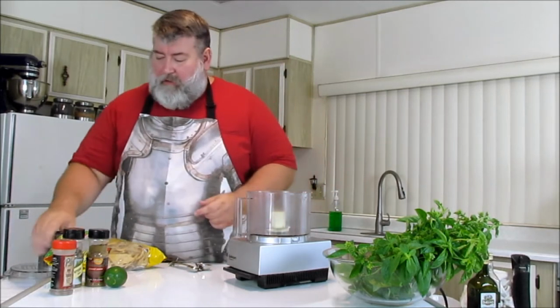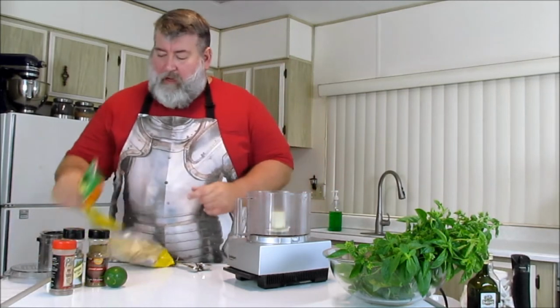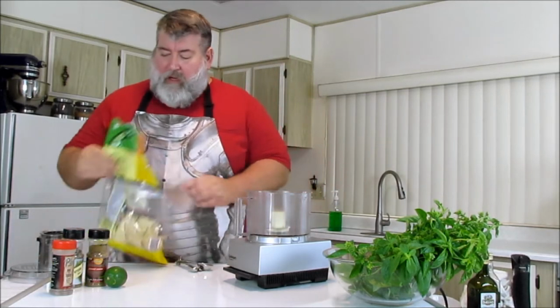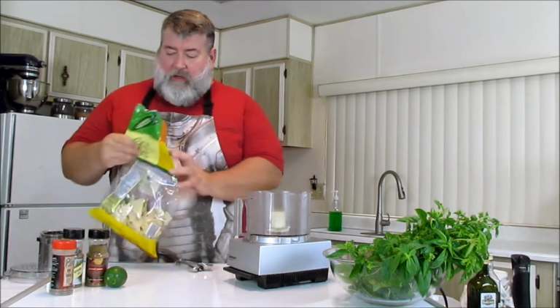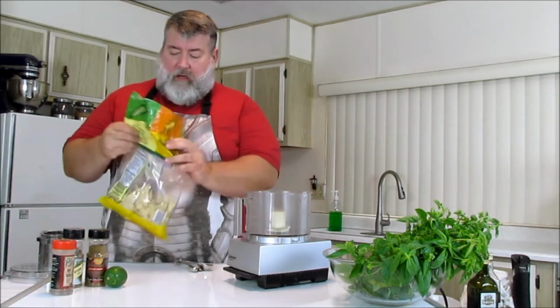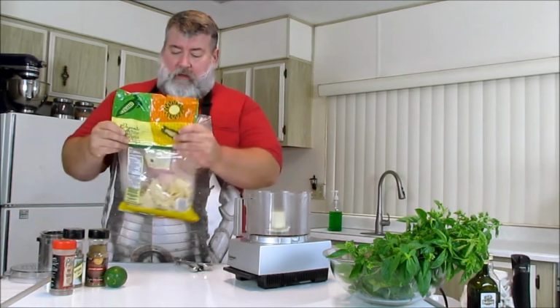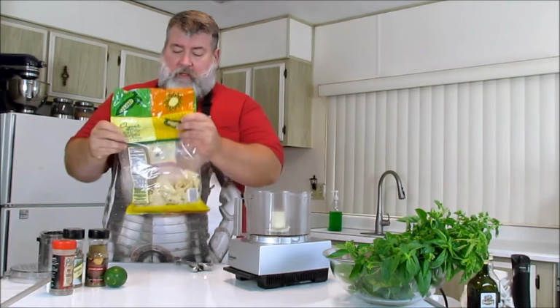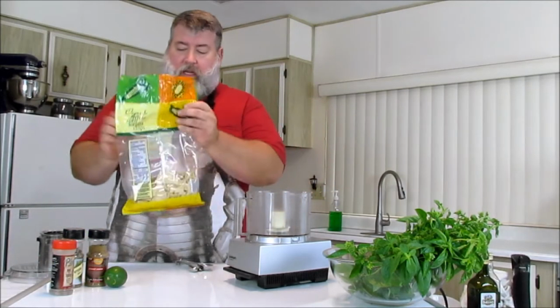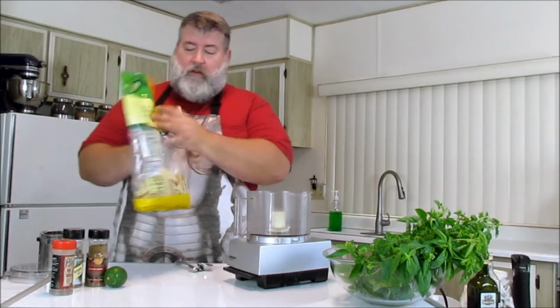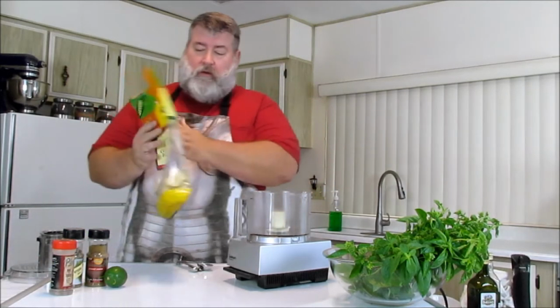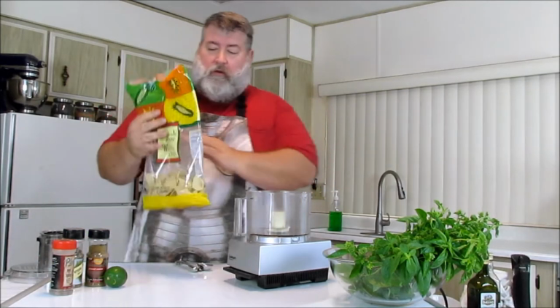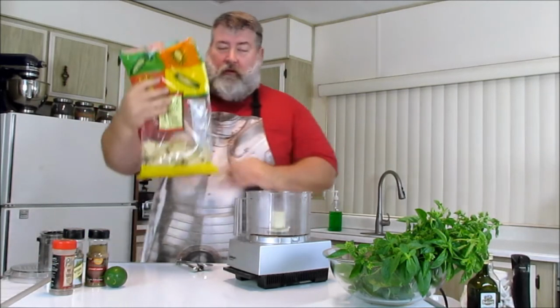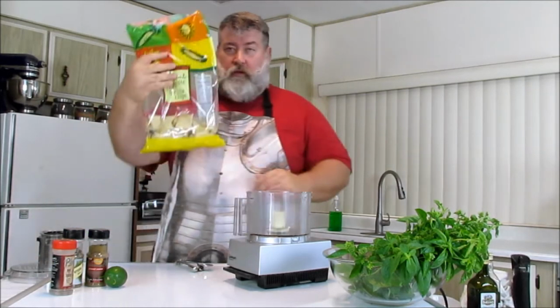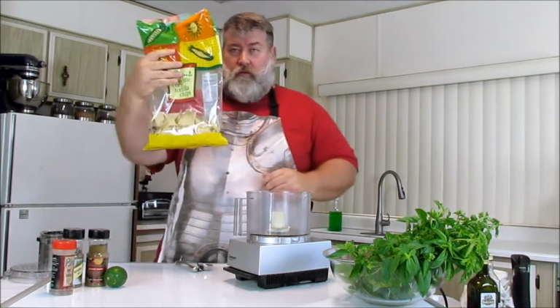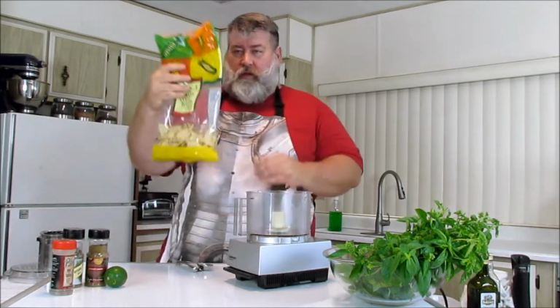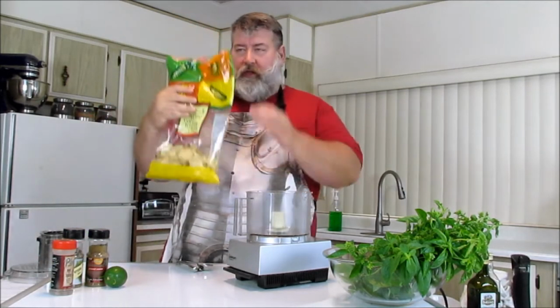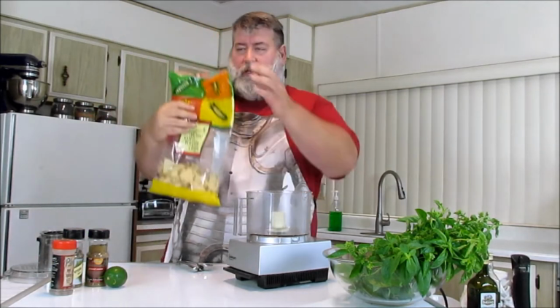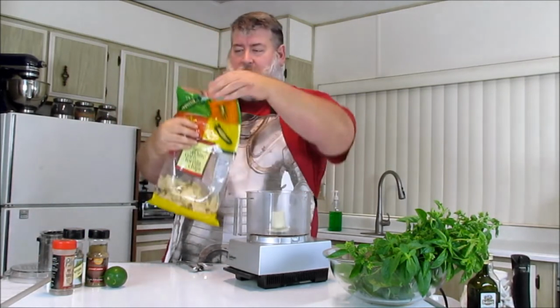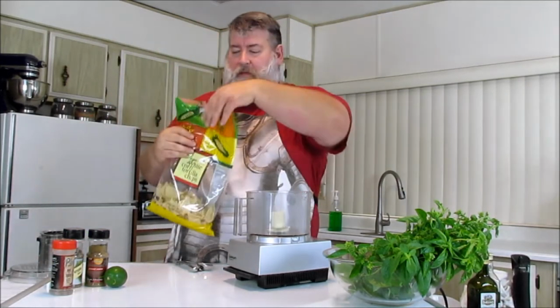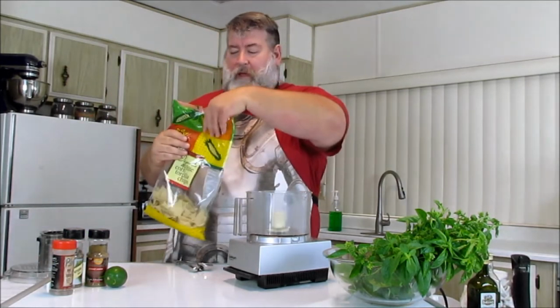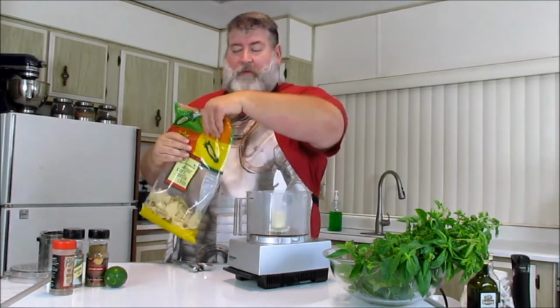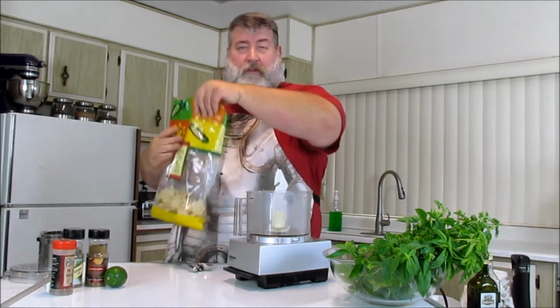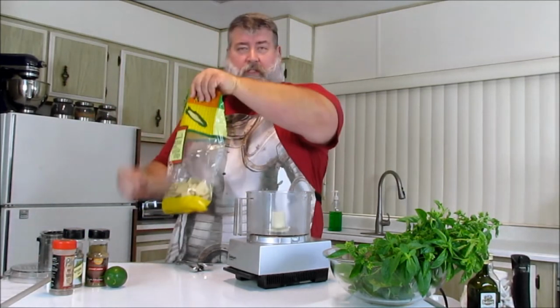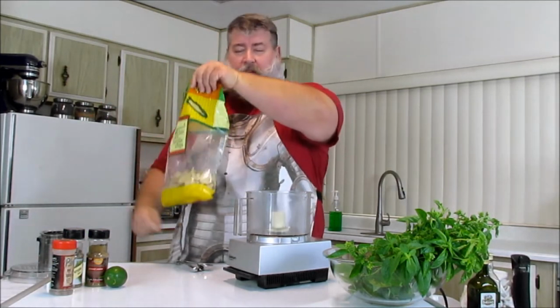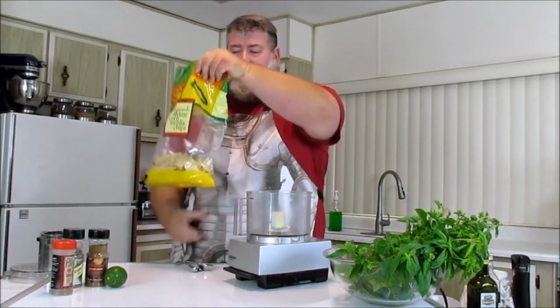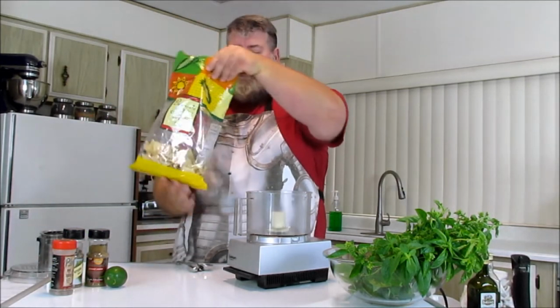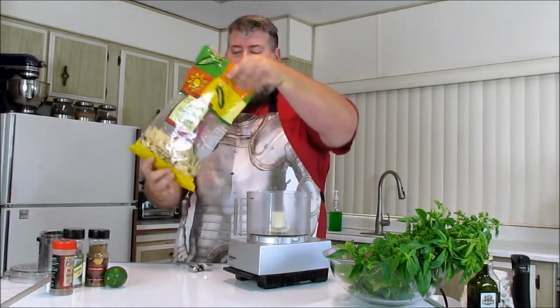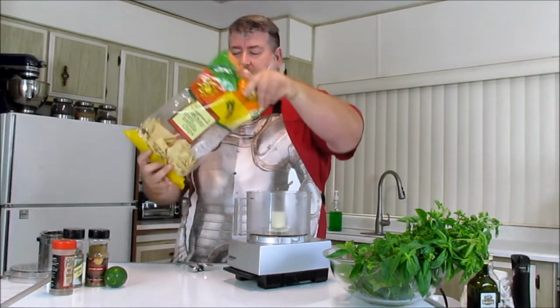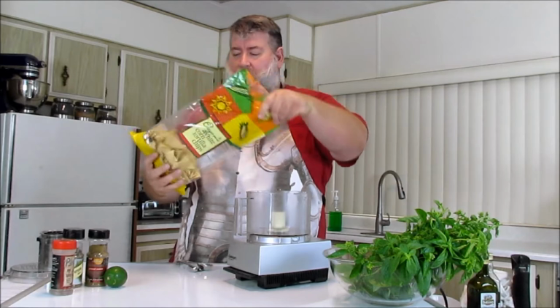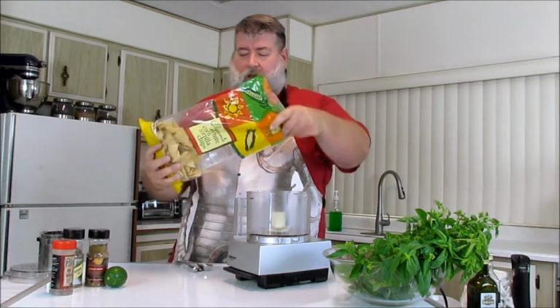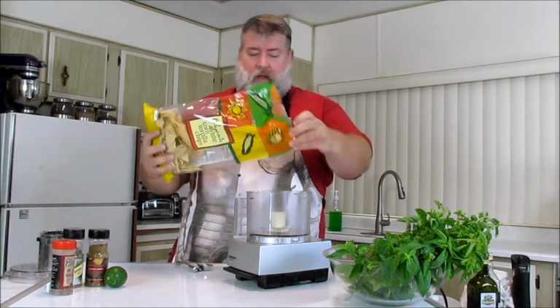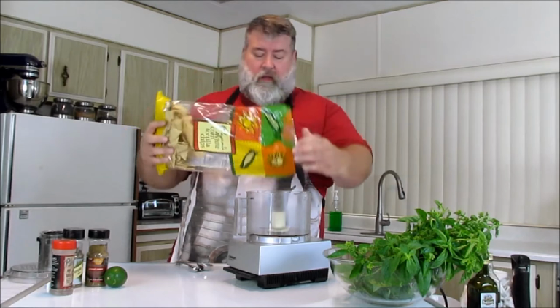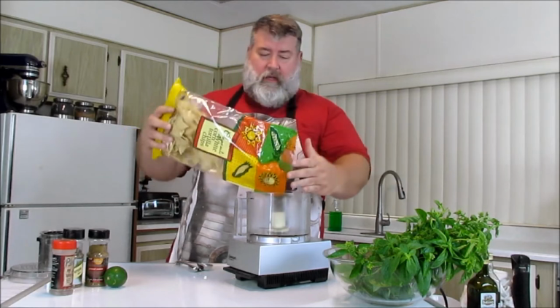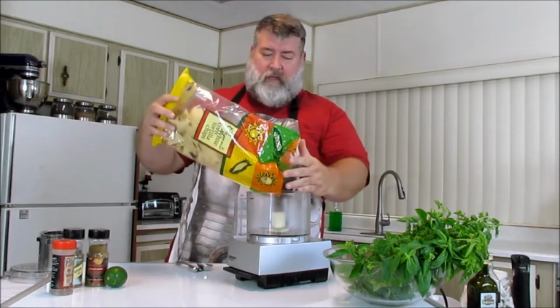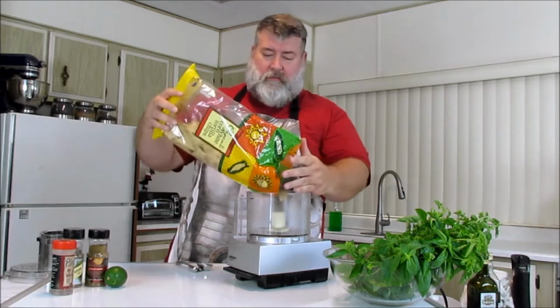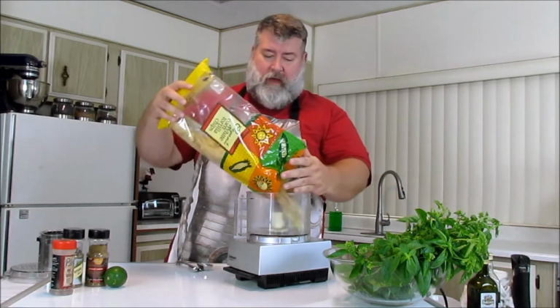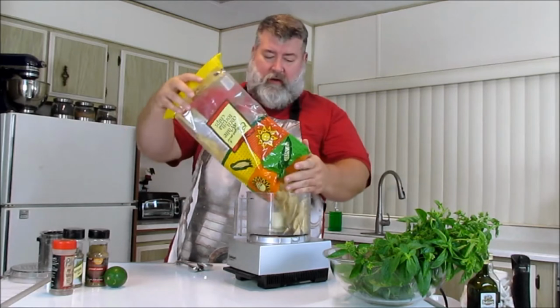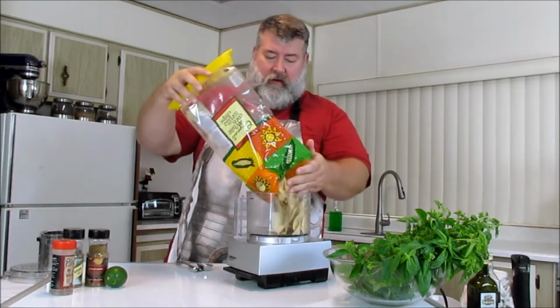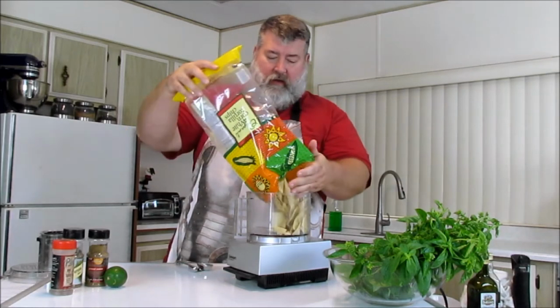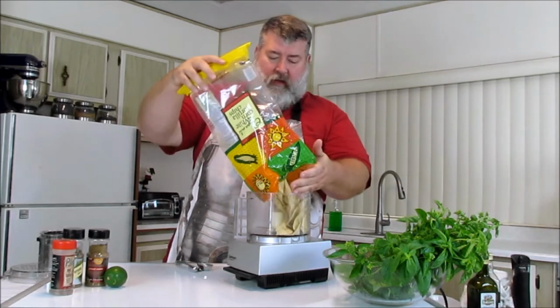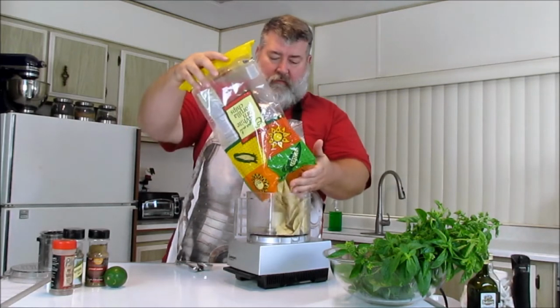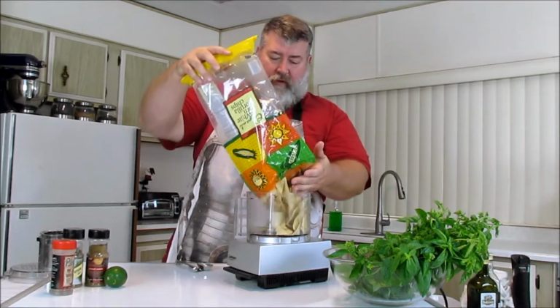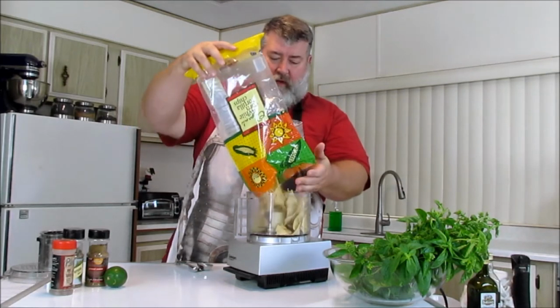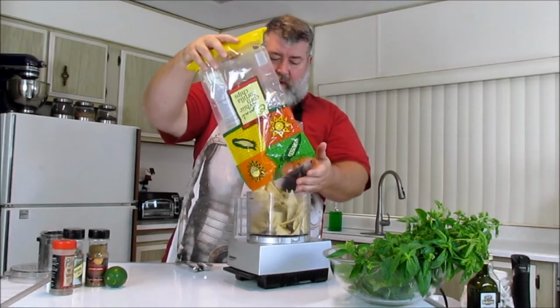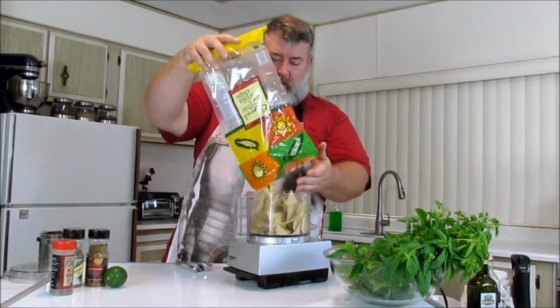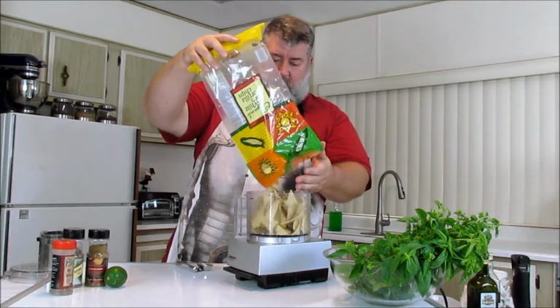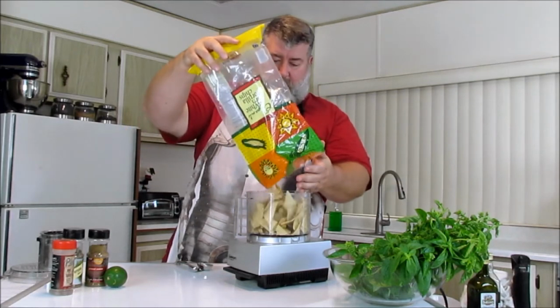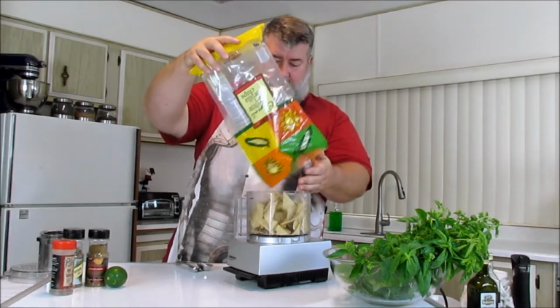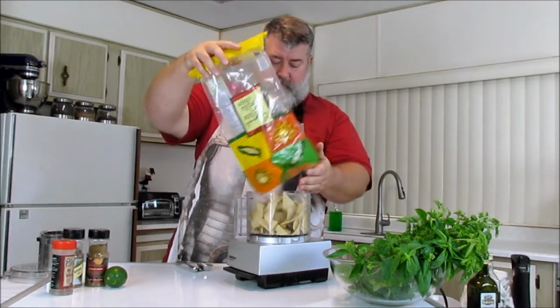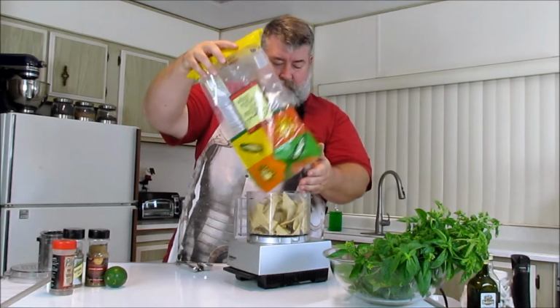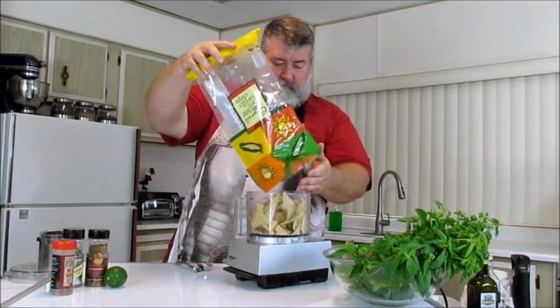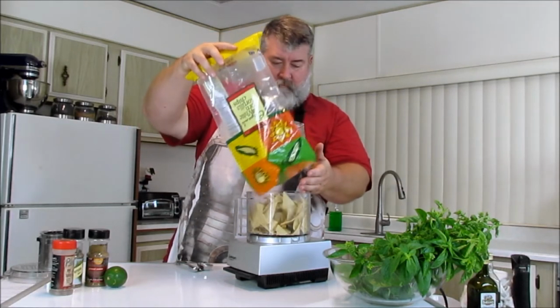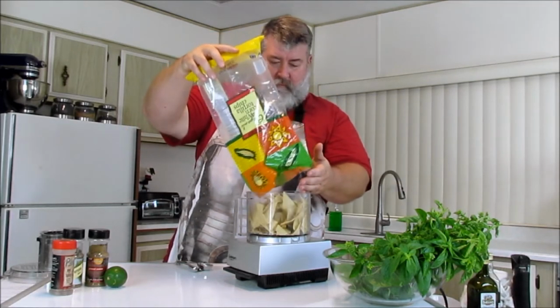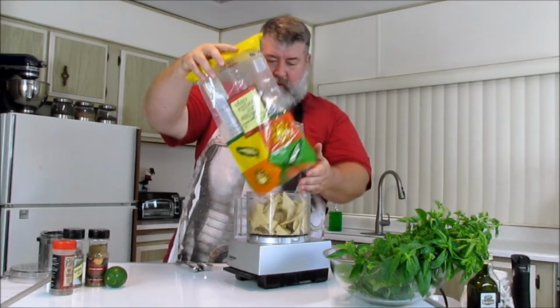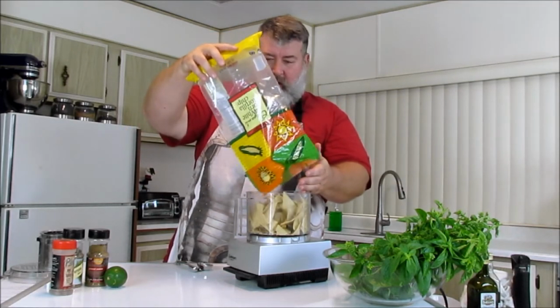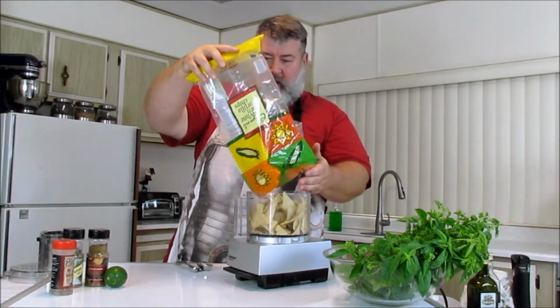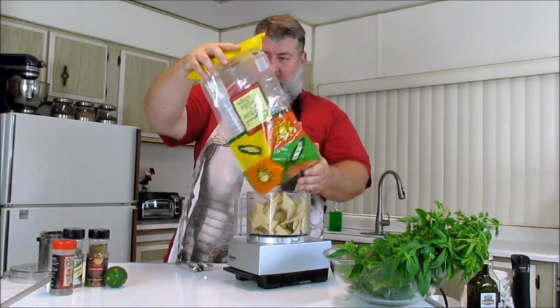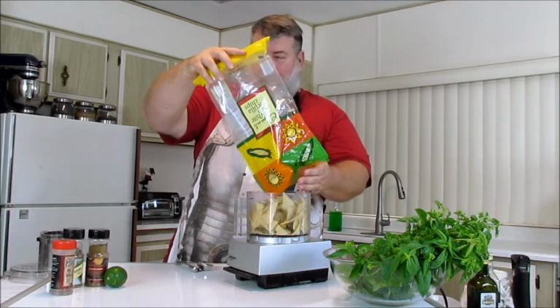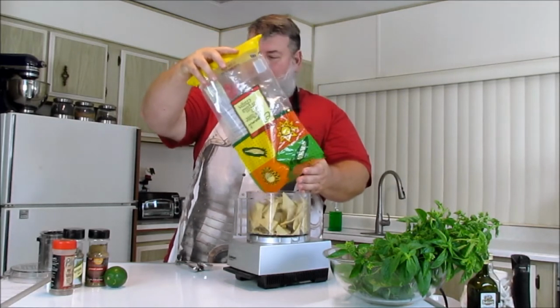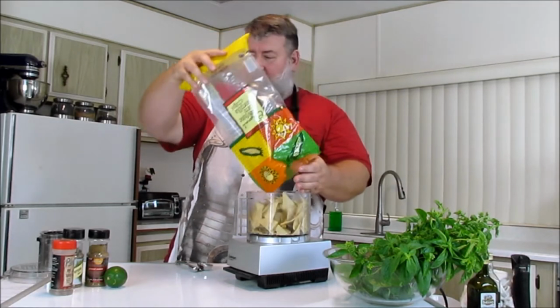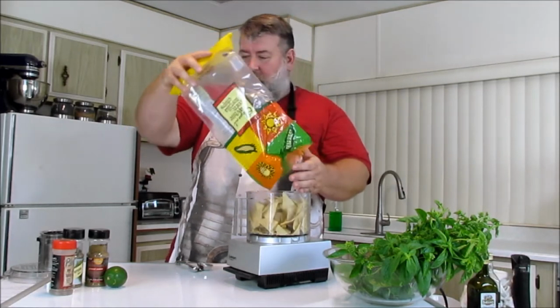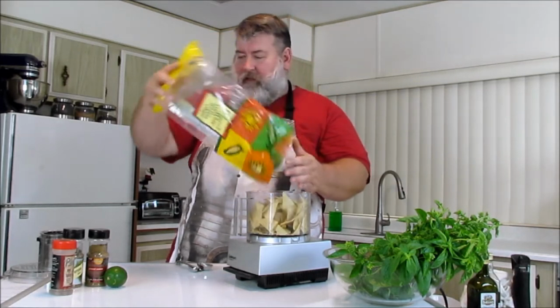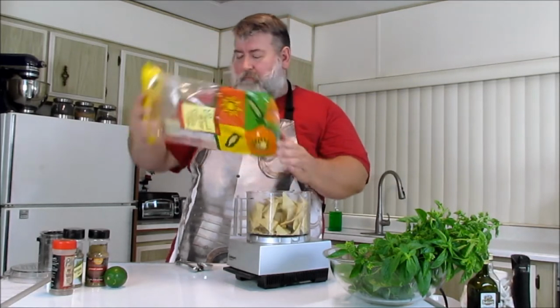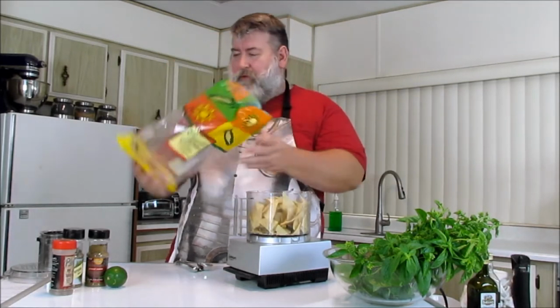Take your old corn chips — maybe they're stale, maybe they're not, it doesn't matter. Put them in here. Totally simple.